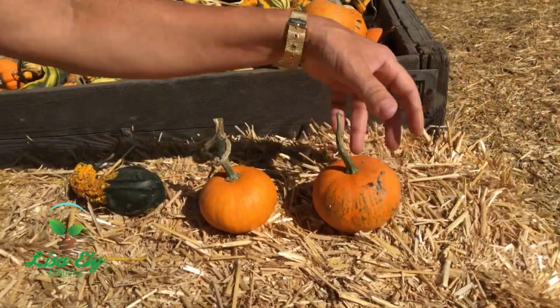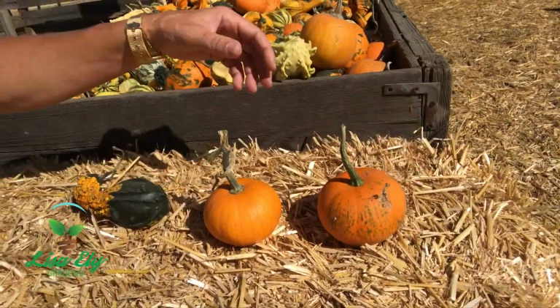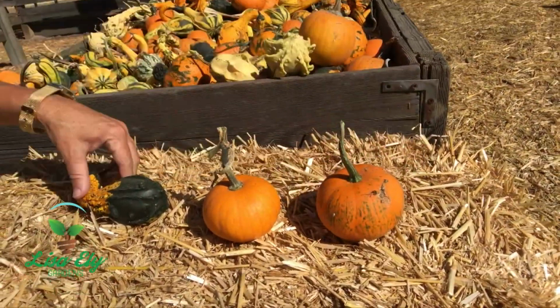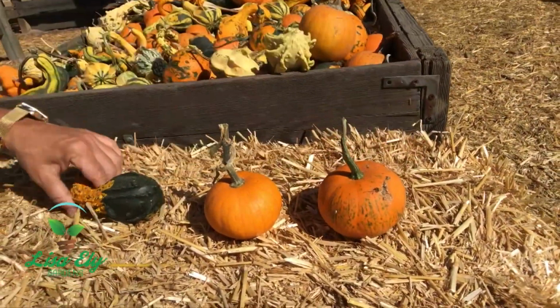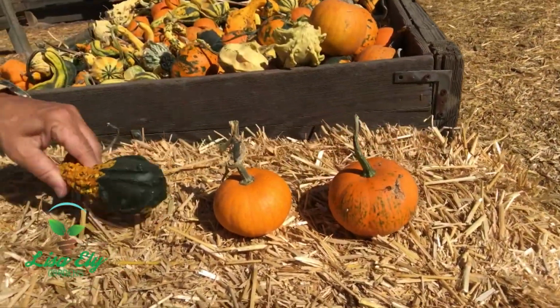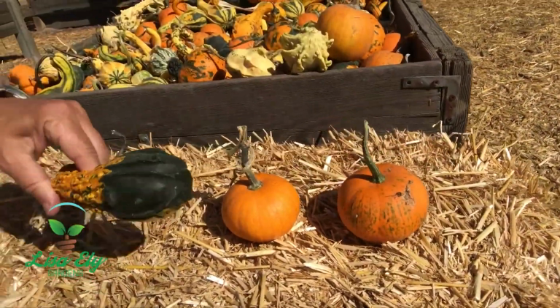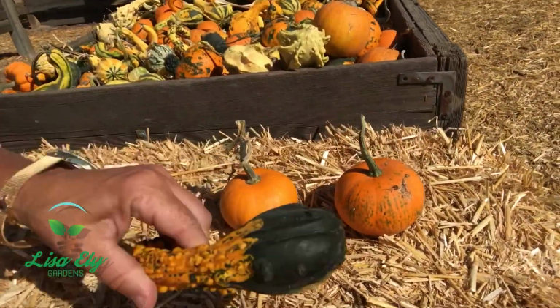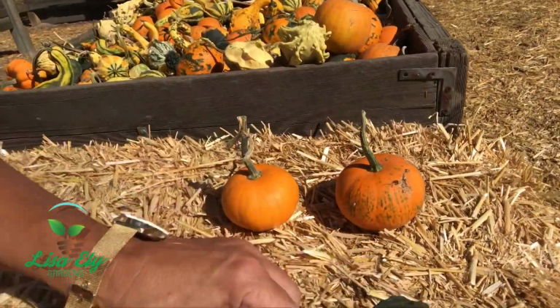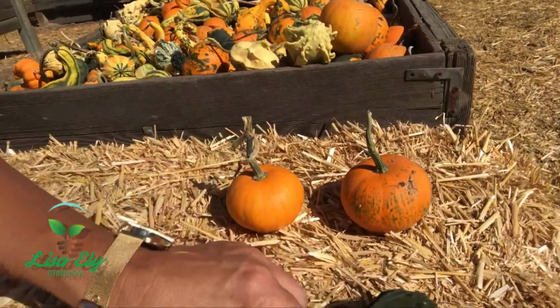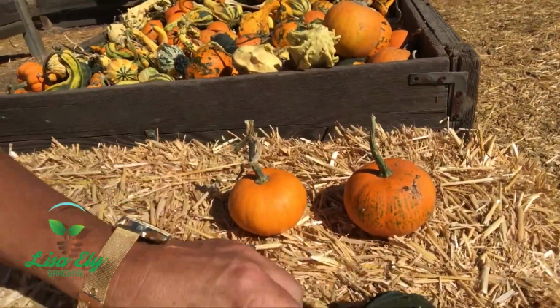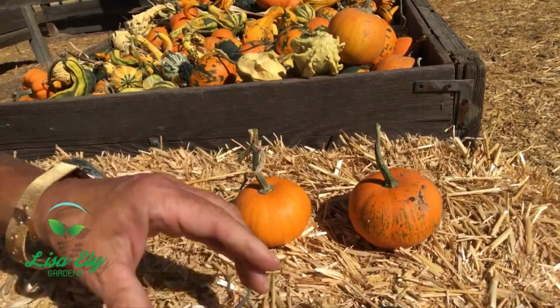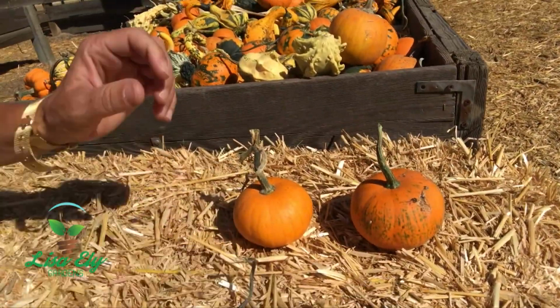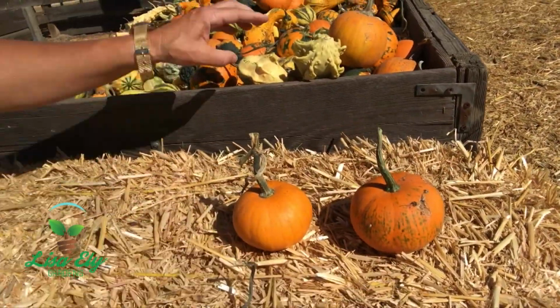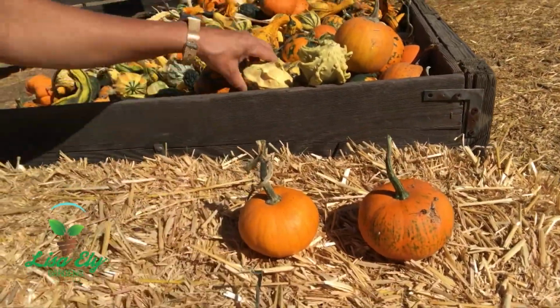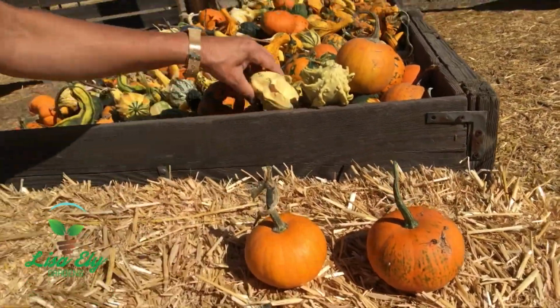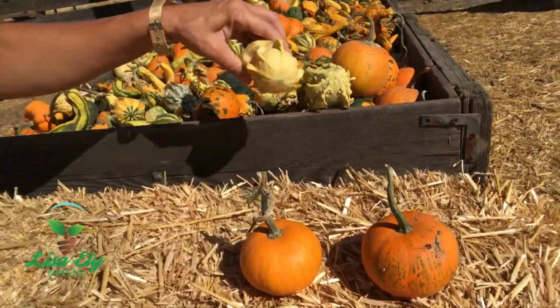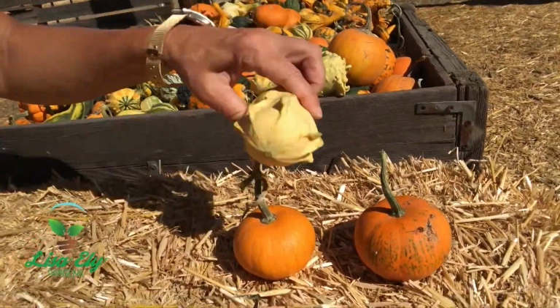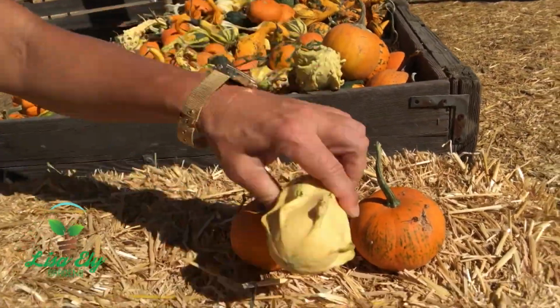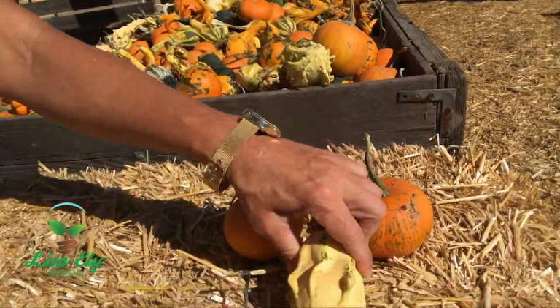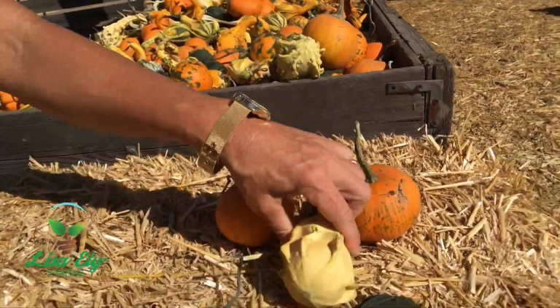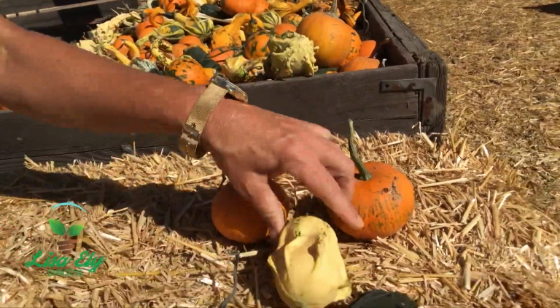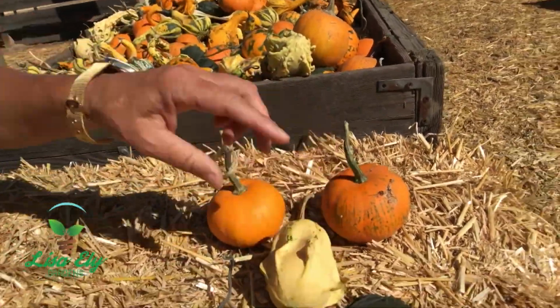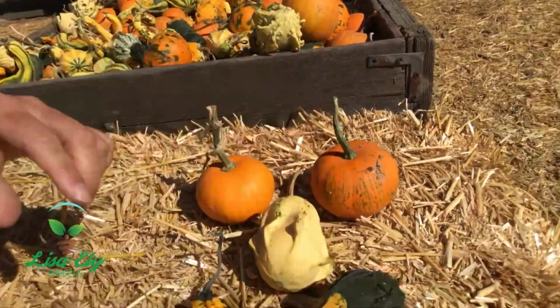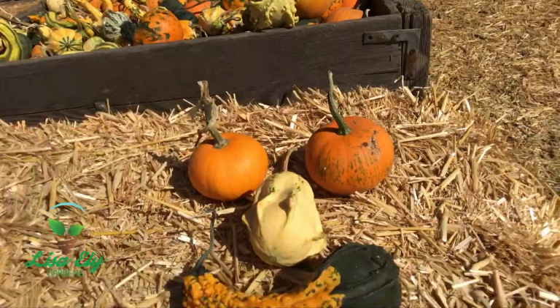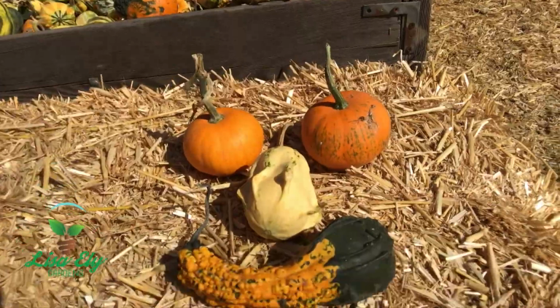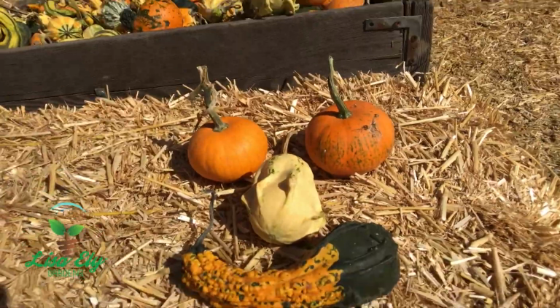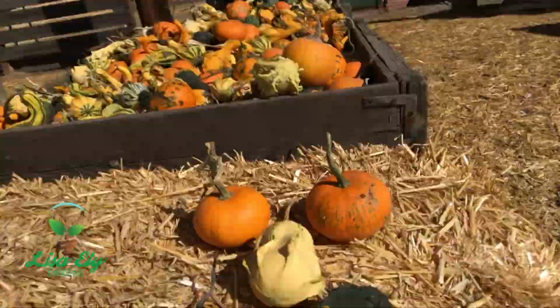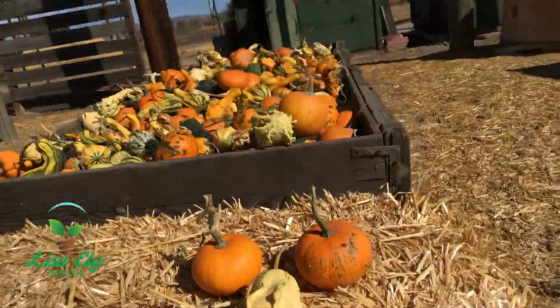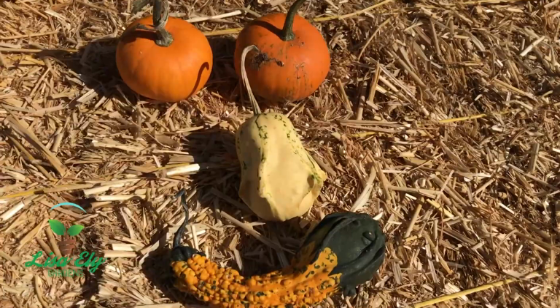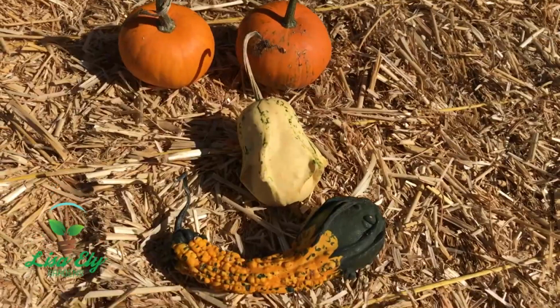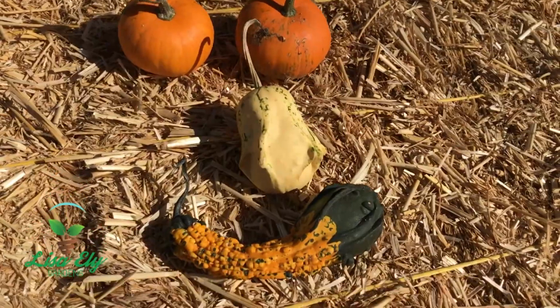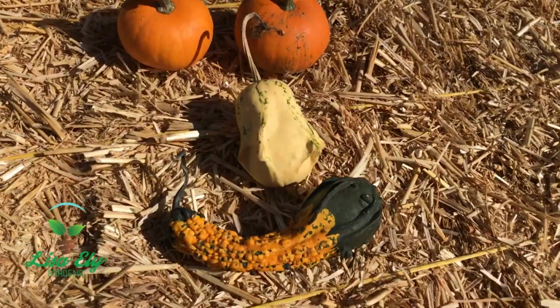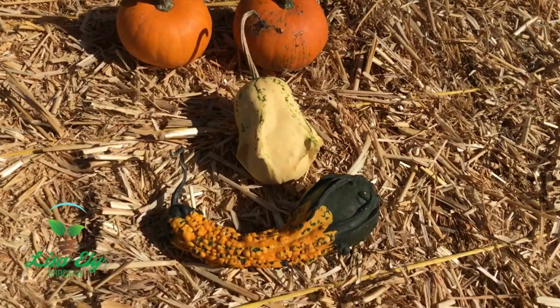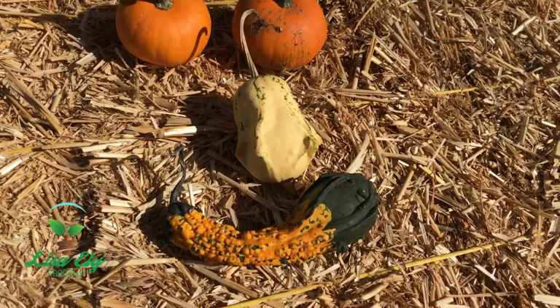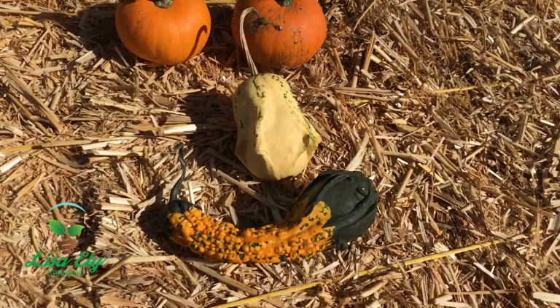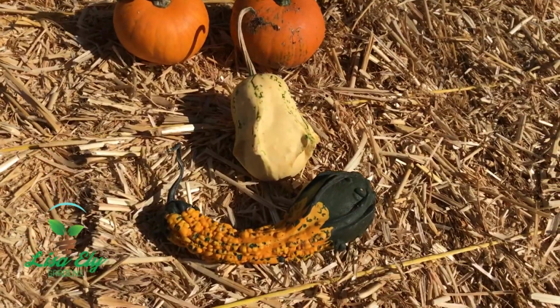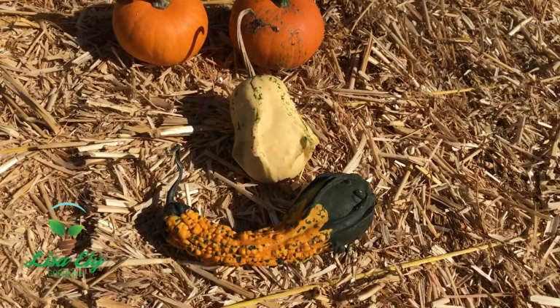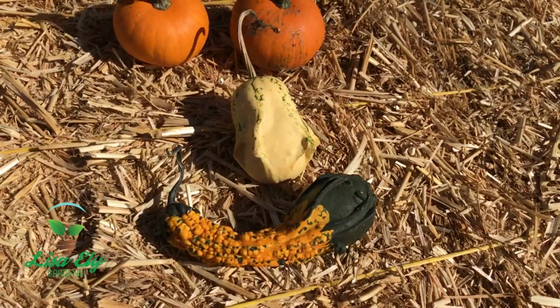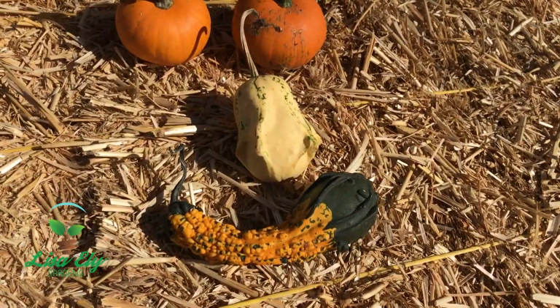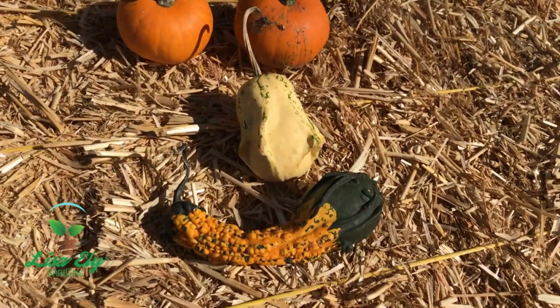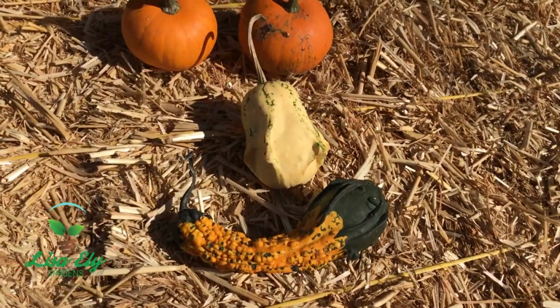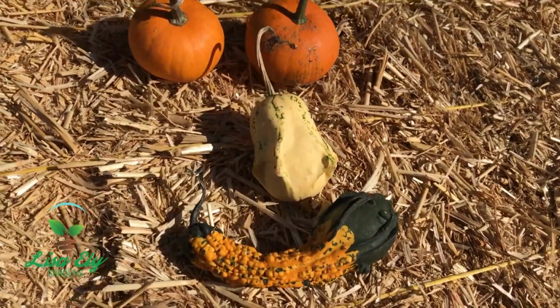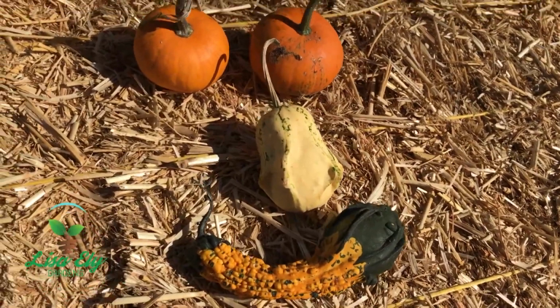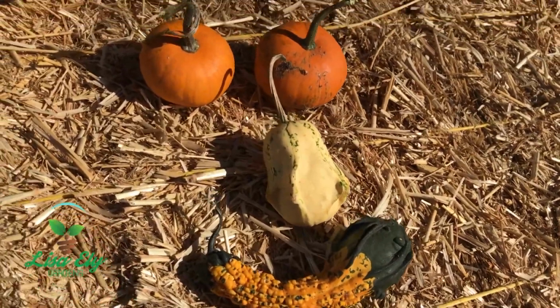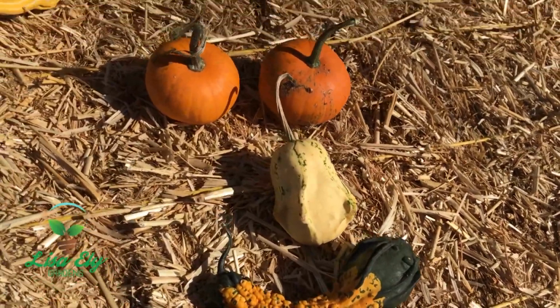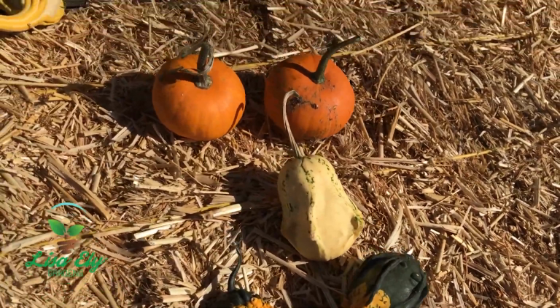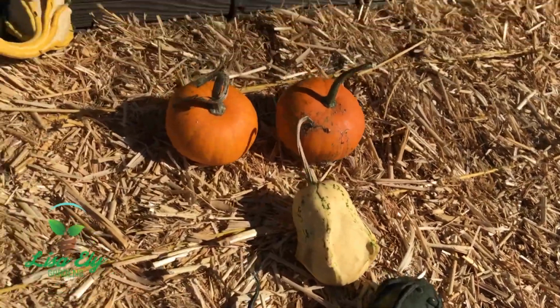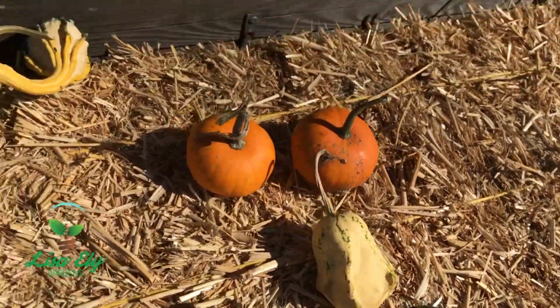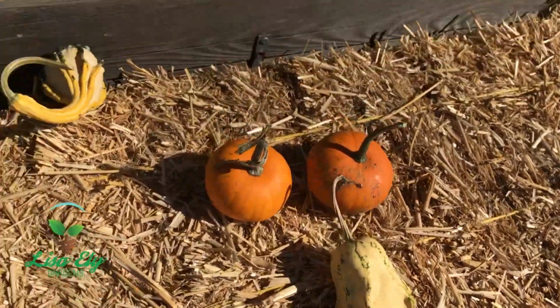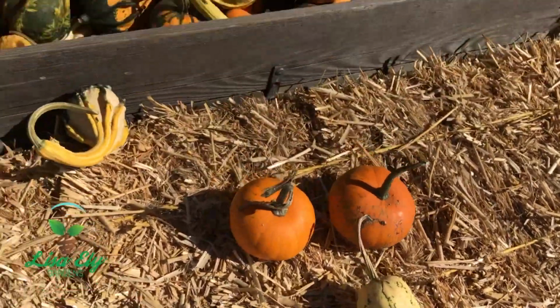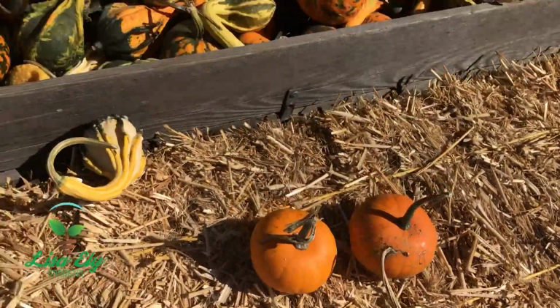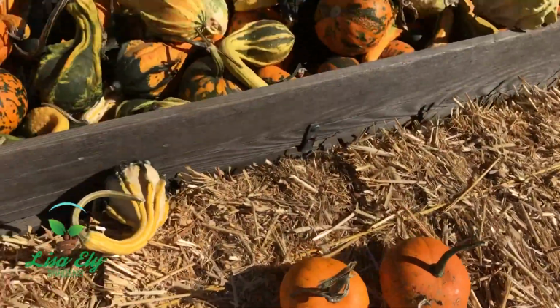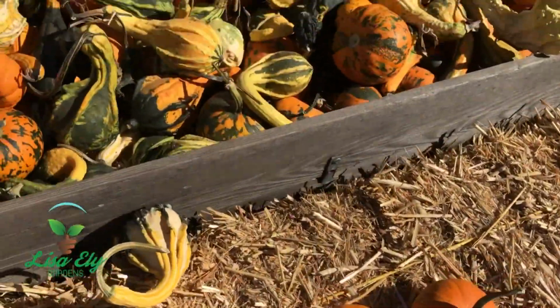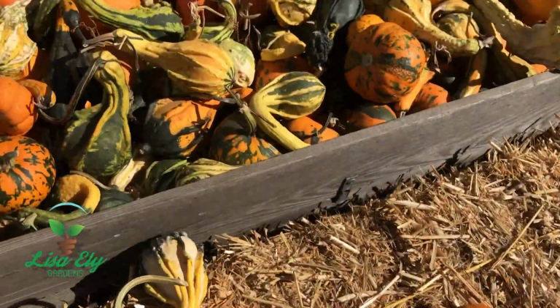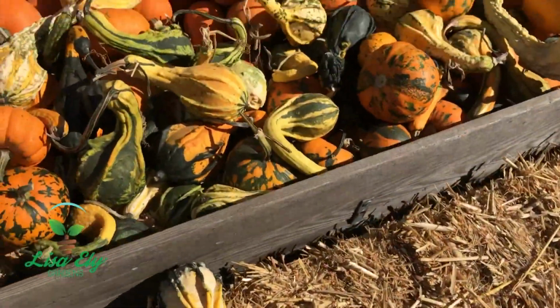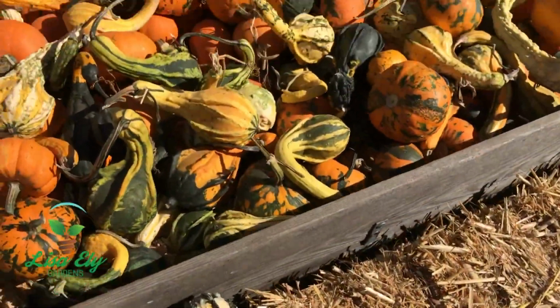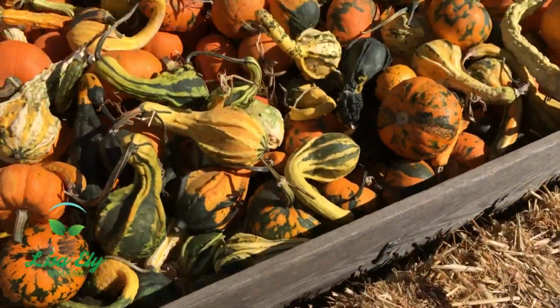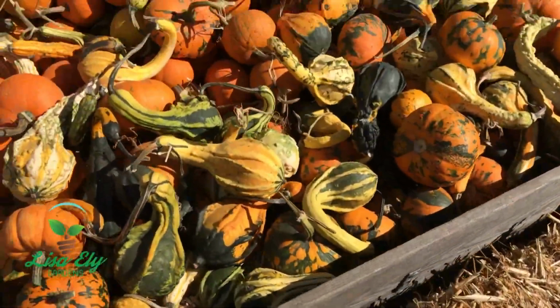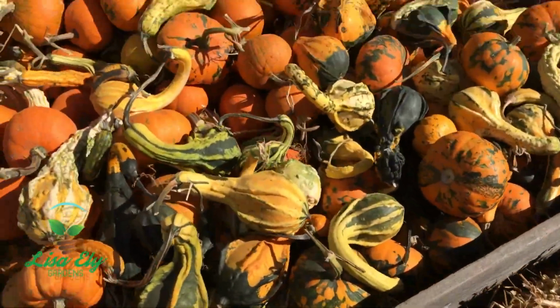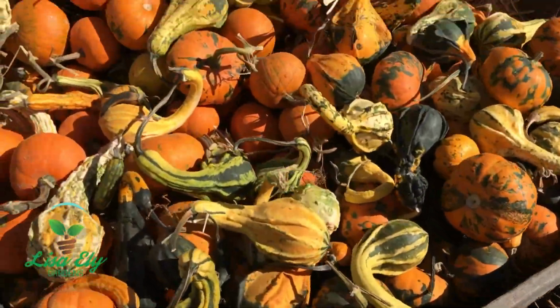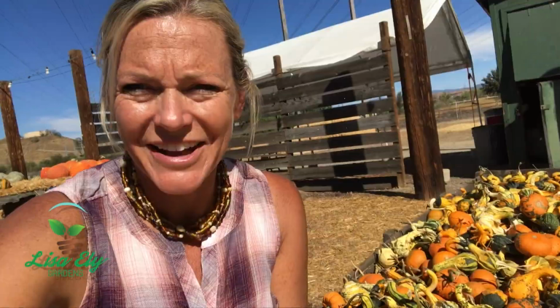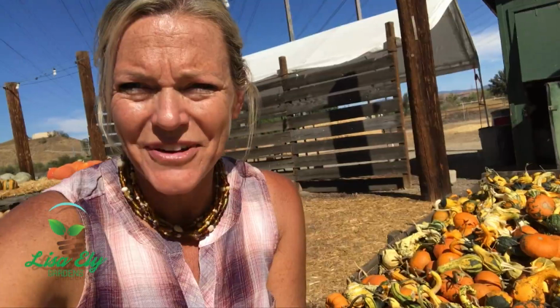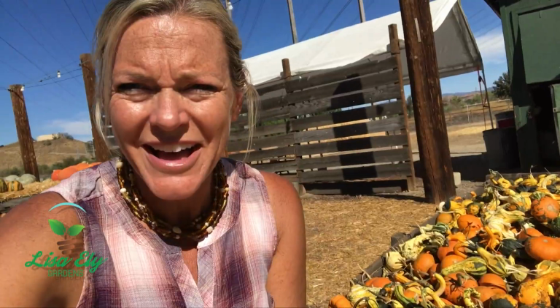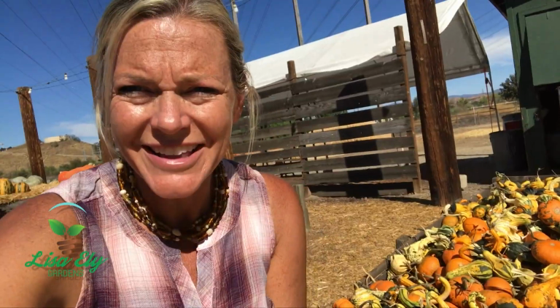Two eyes, a mouth, and a silly nose — look at that! Totally being creative while we're shopping for pumpkins. Have fun!